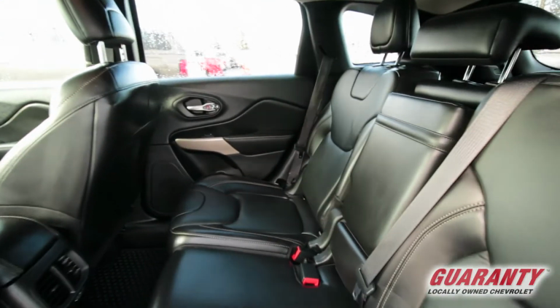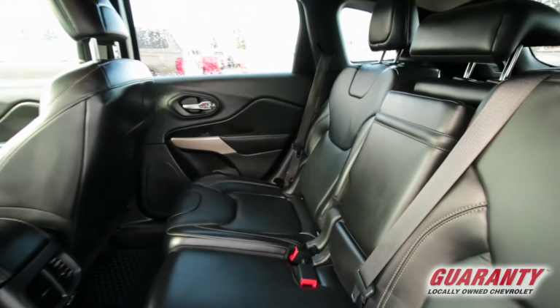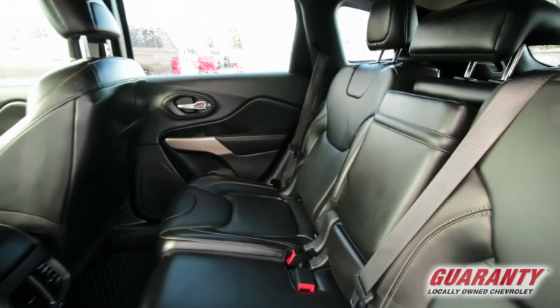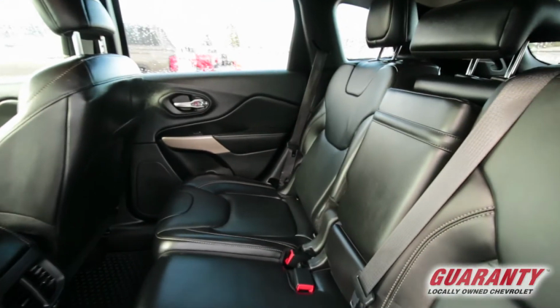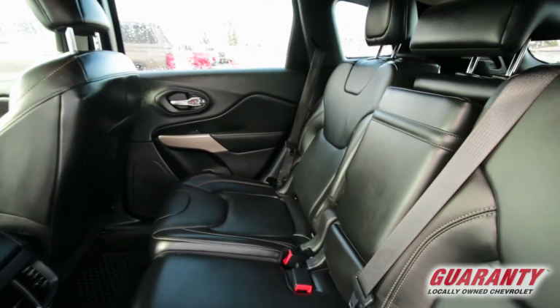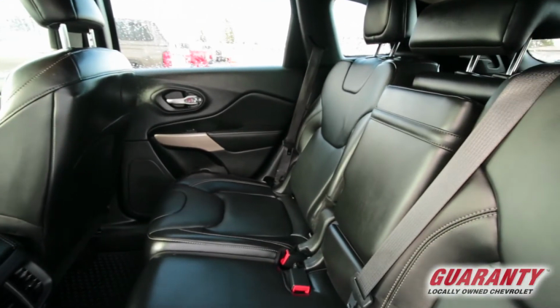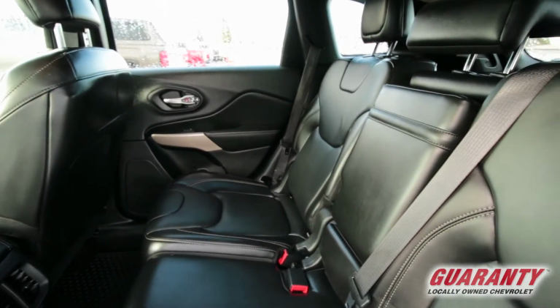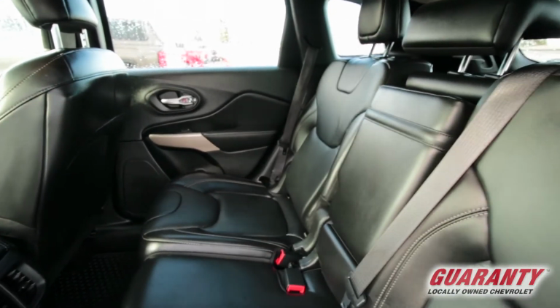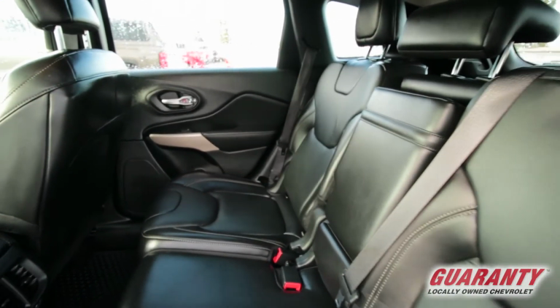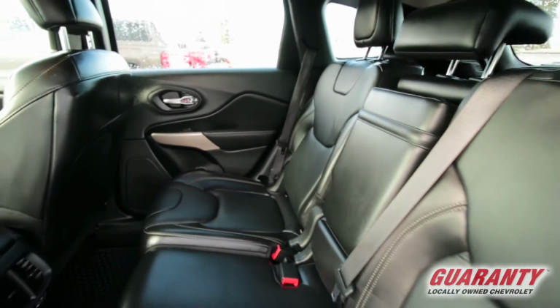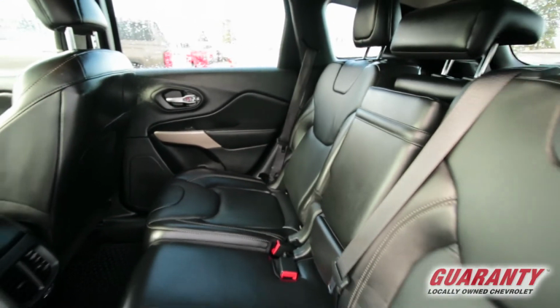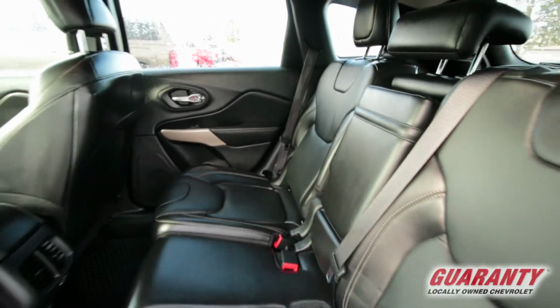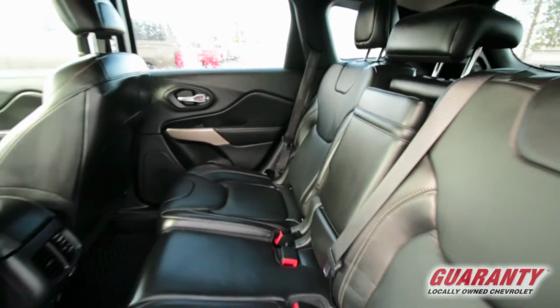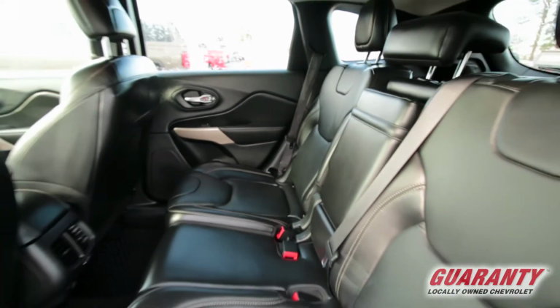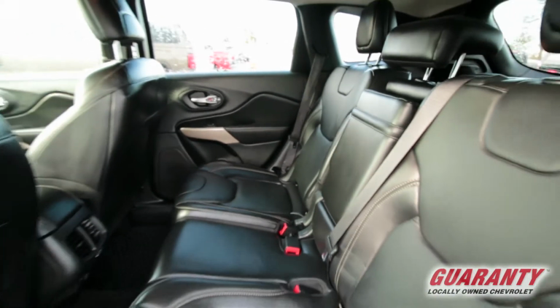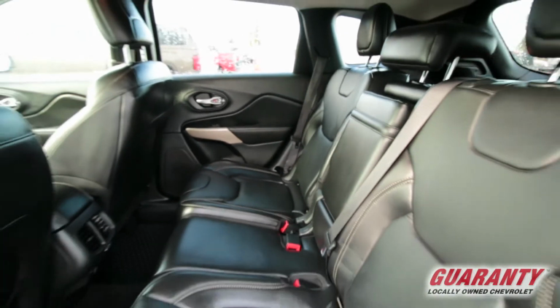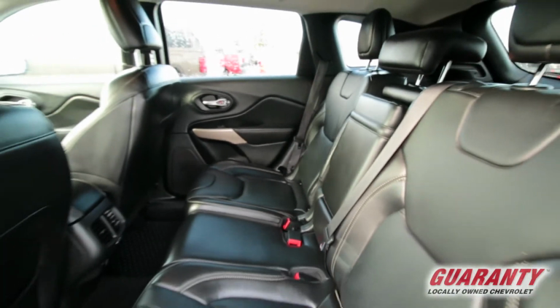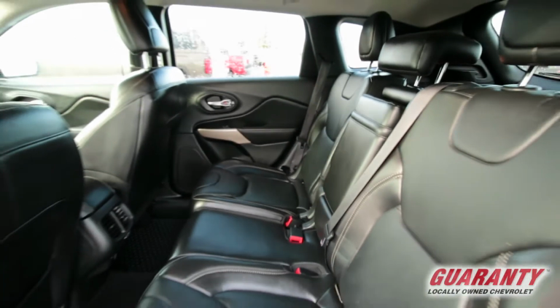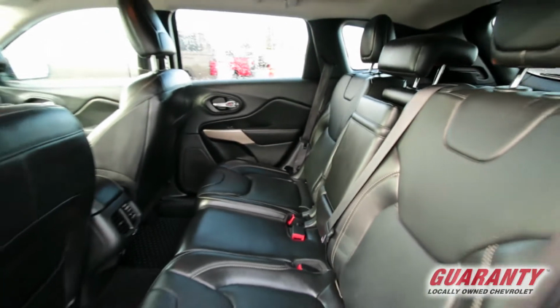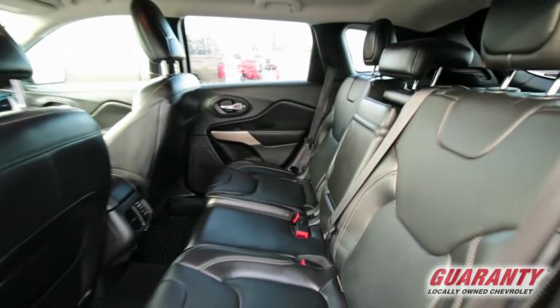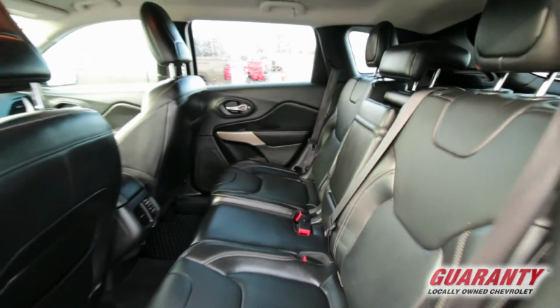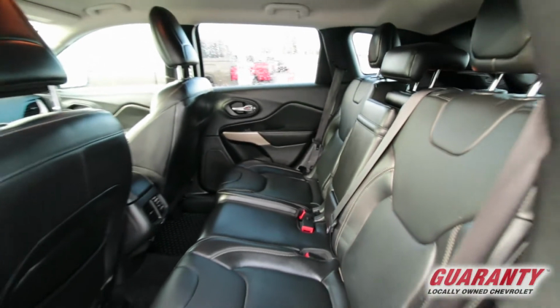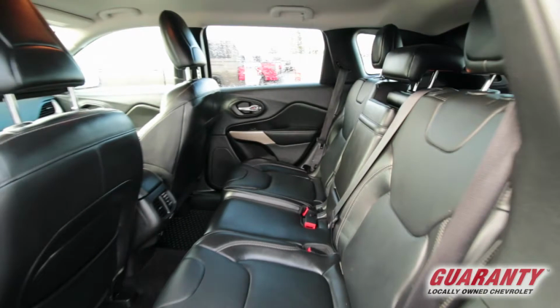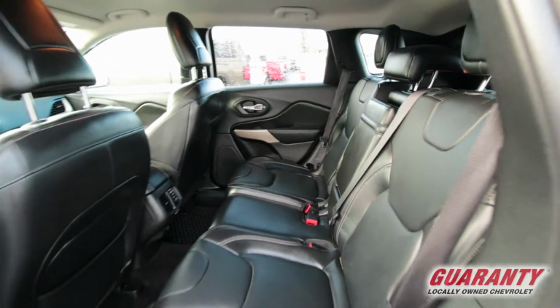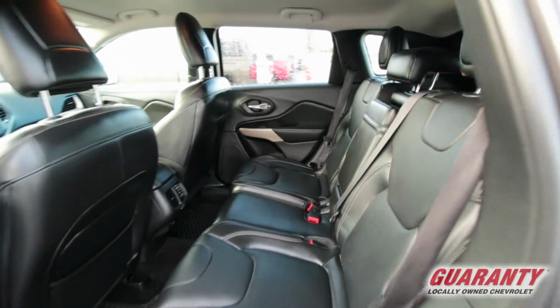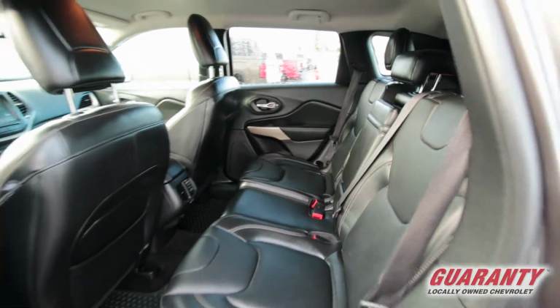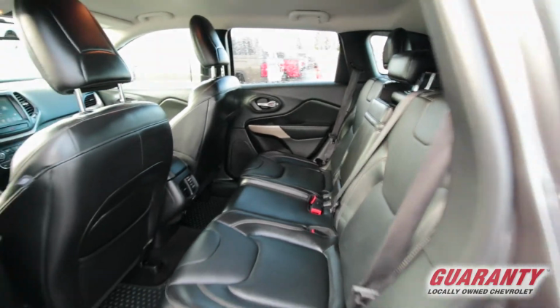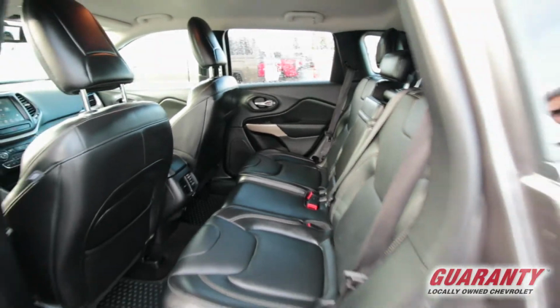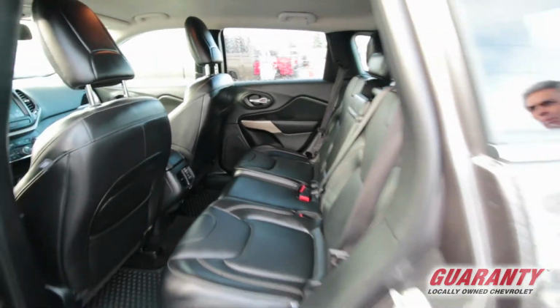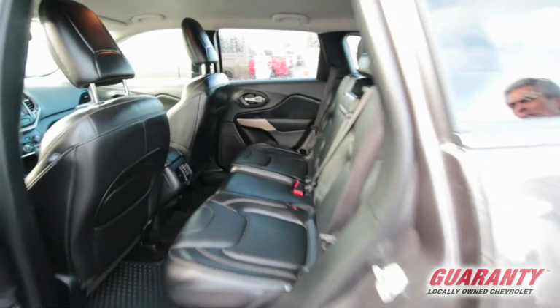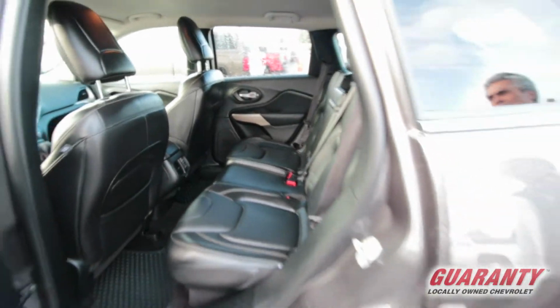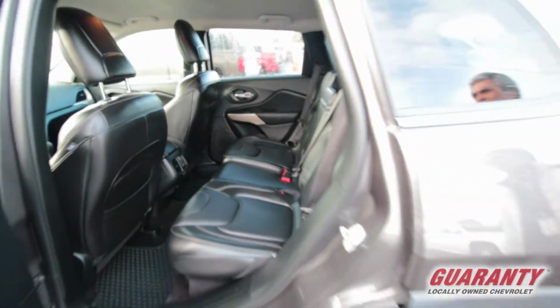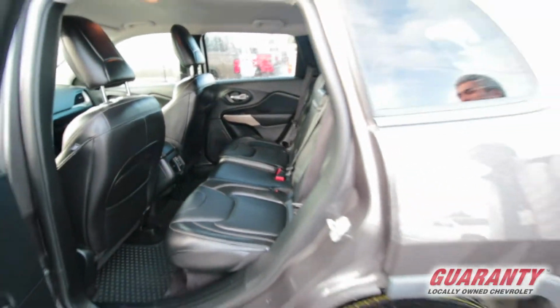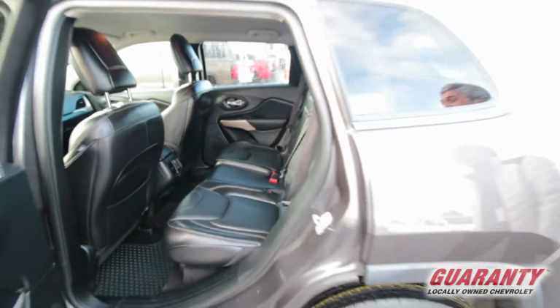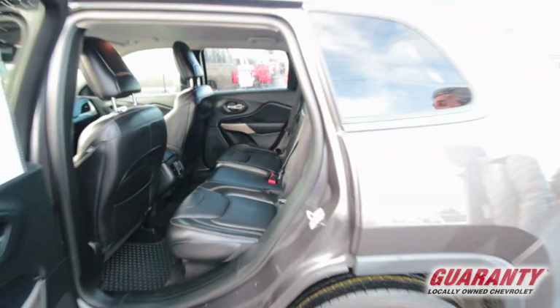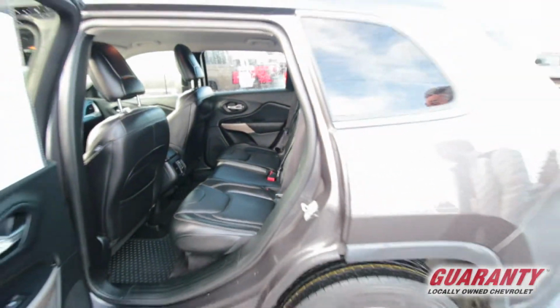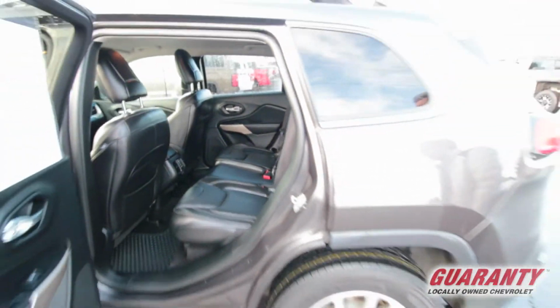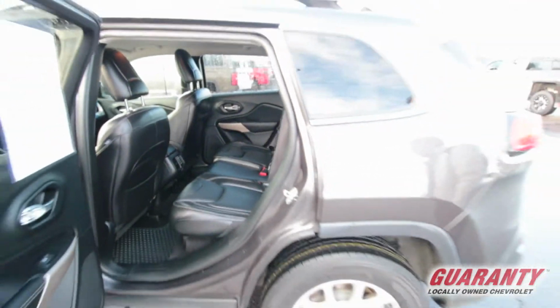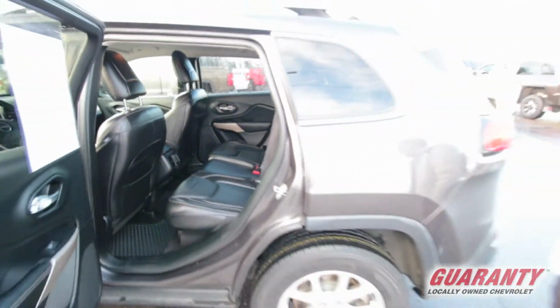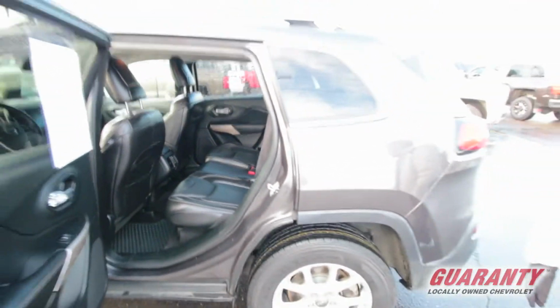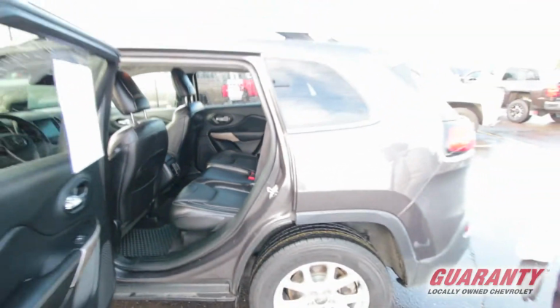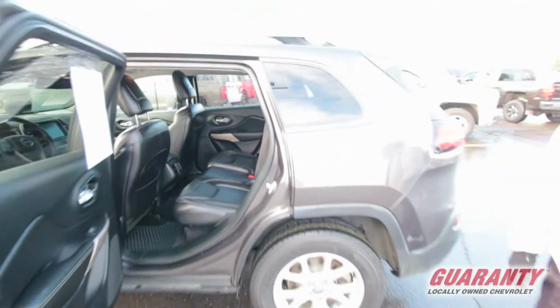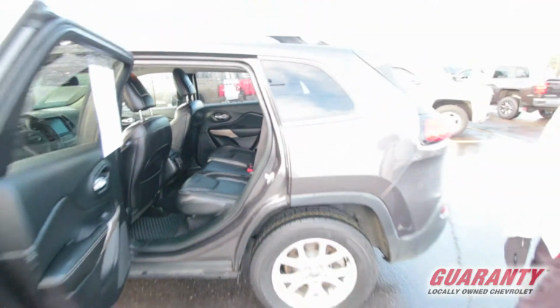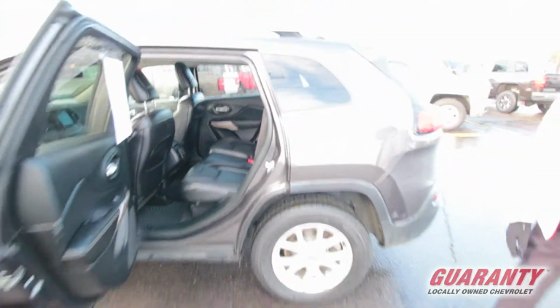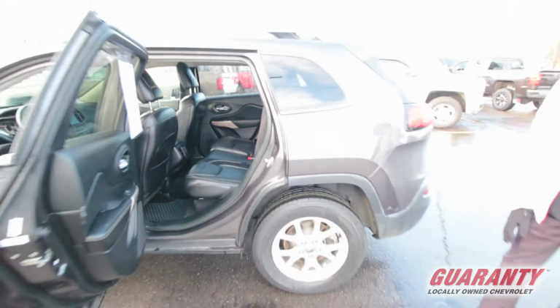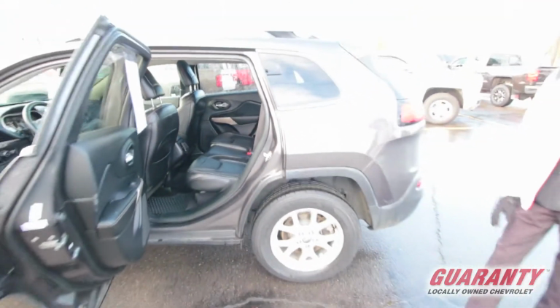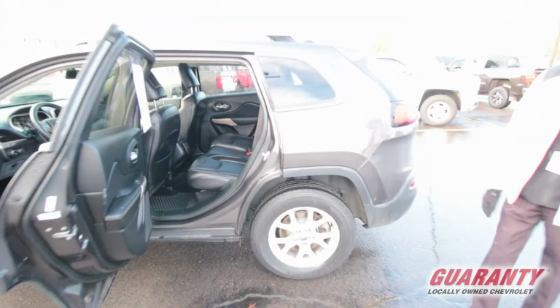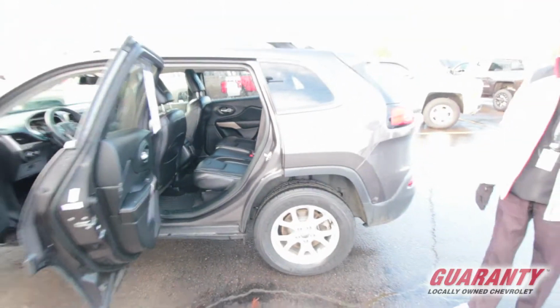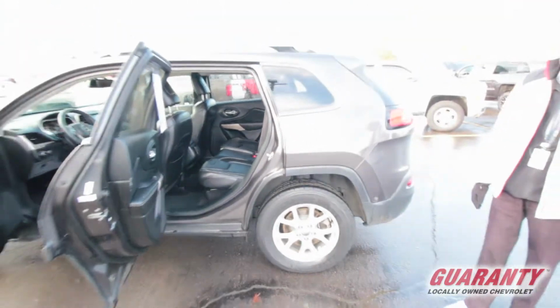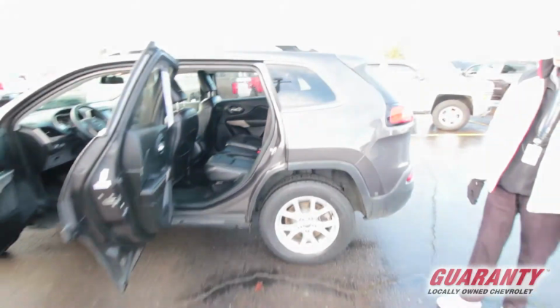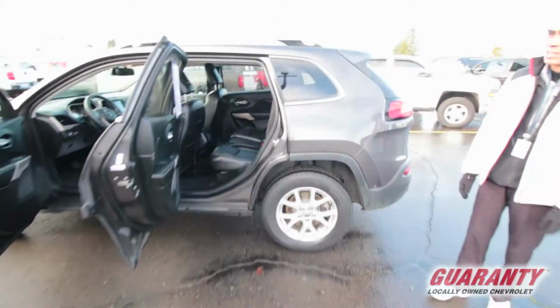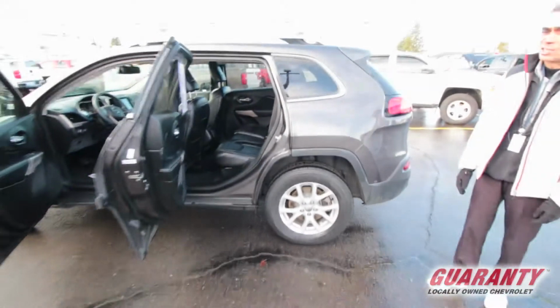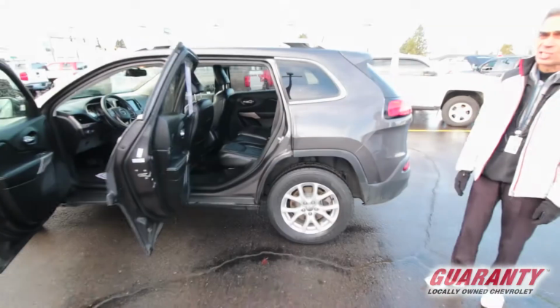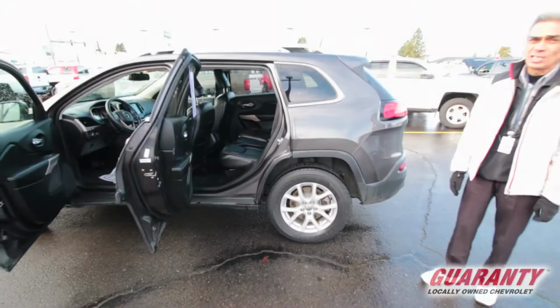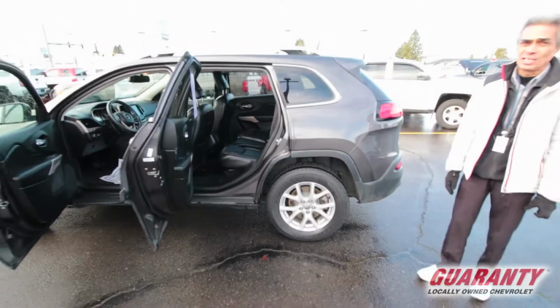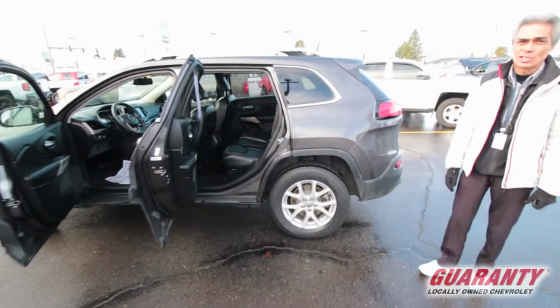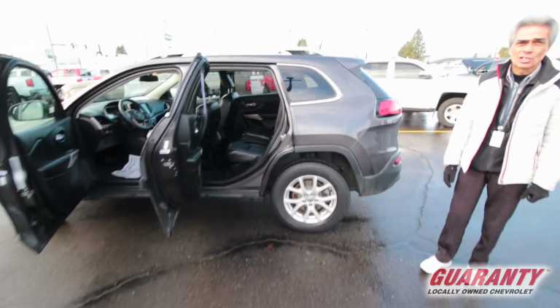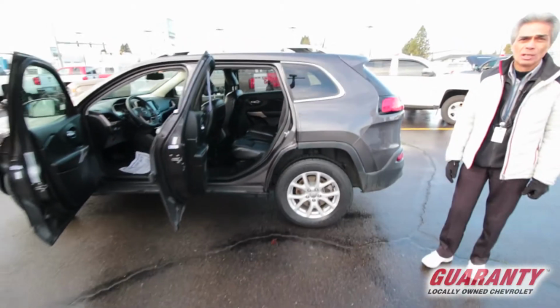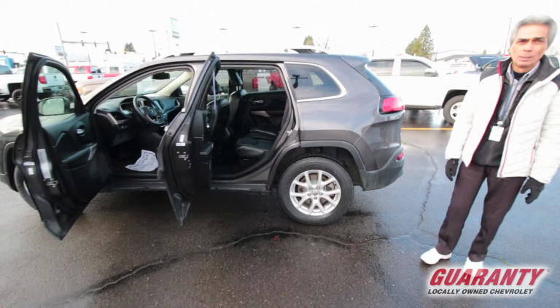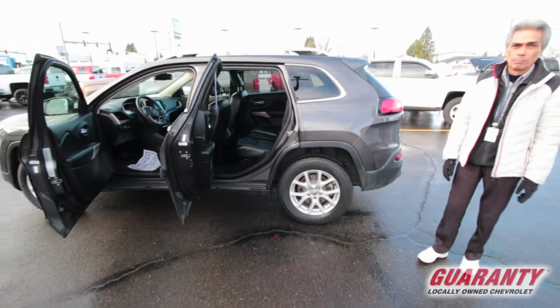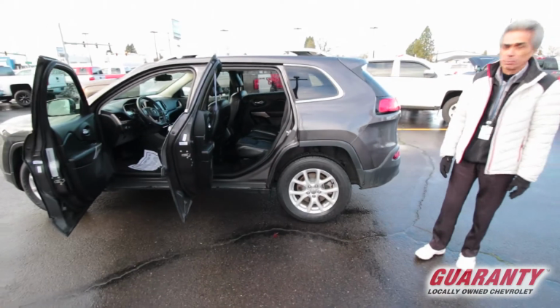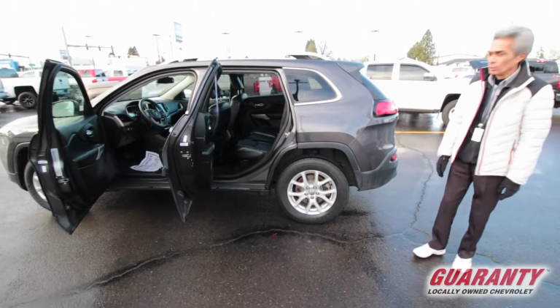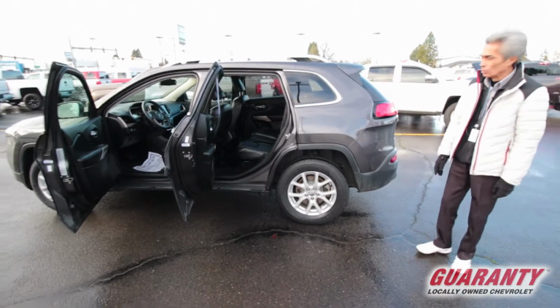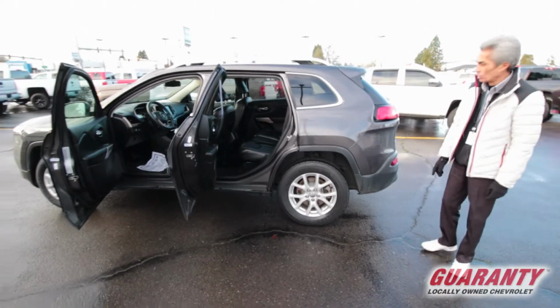It's got navigation with backup camera, heated steering wheel, heated seats, Bluetooth.